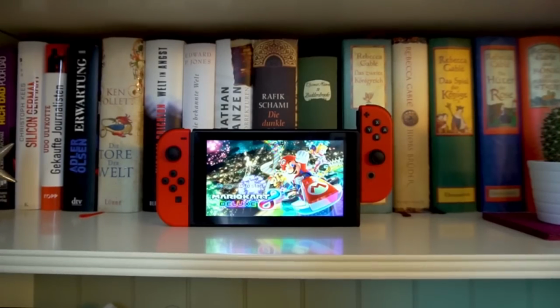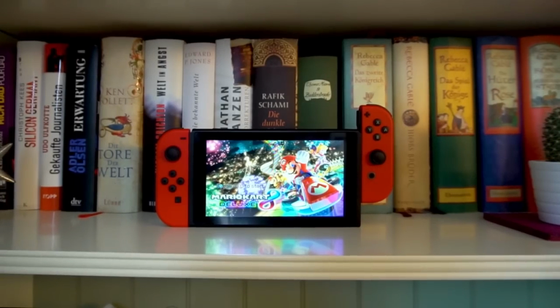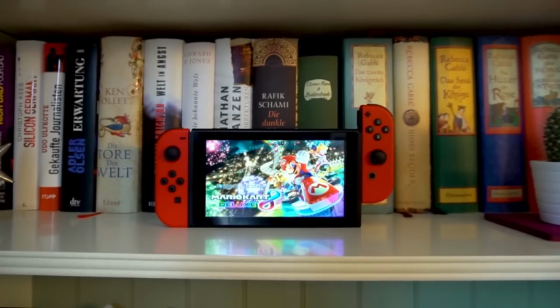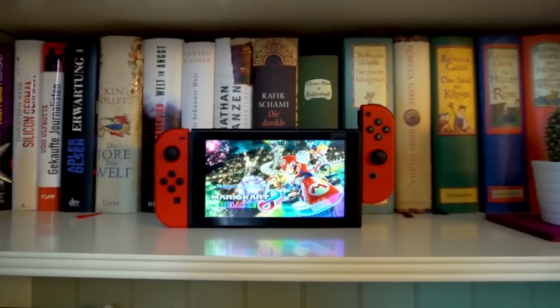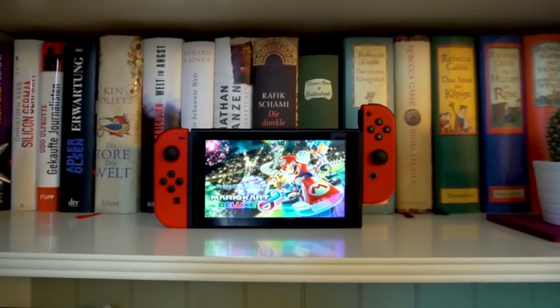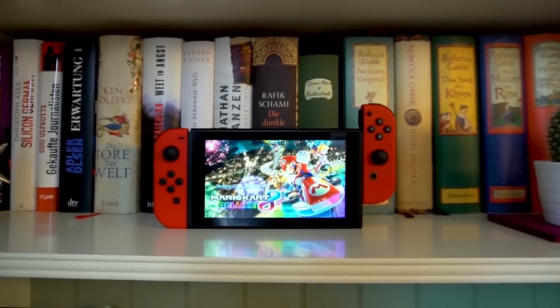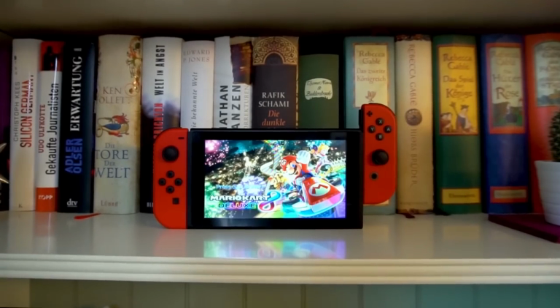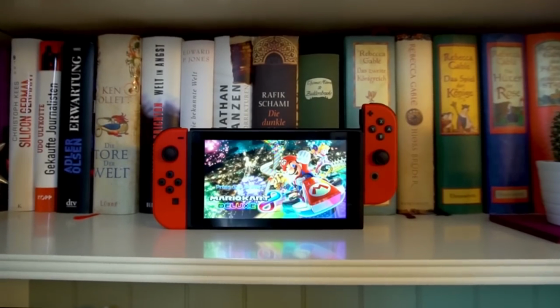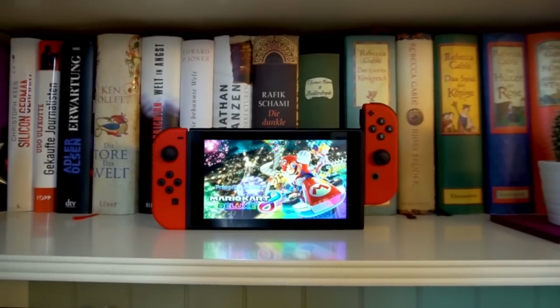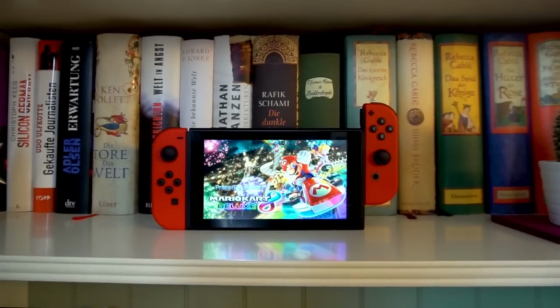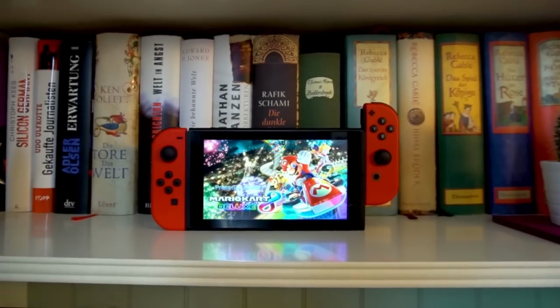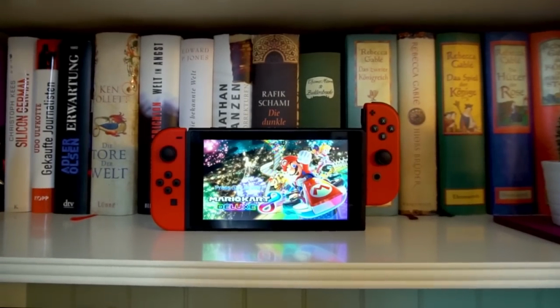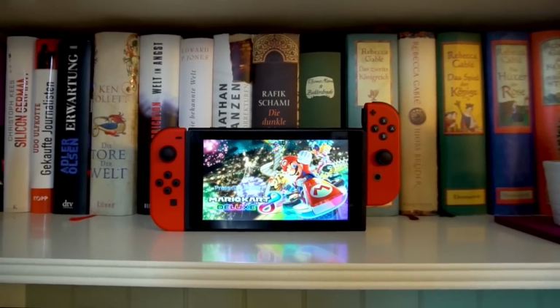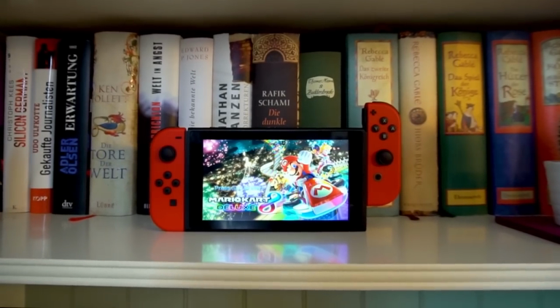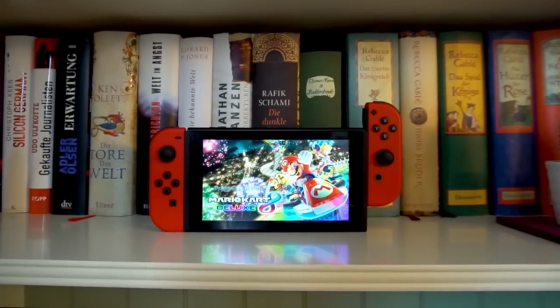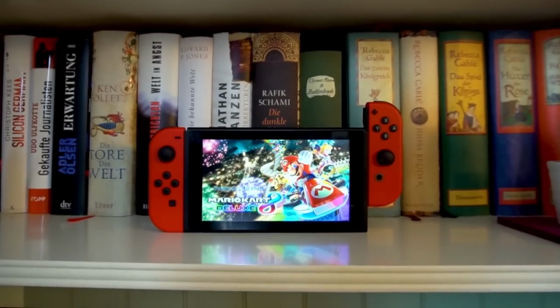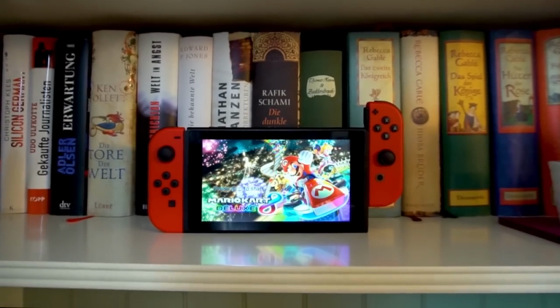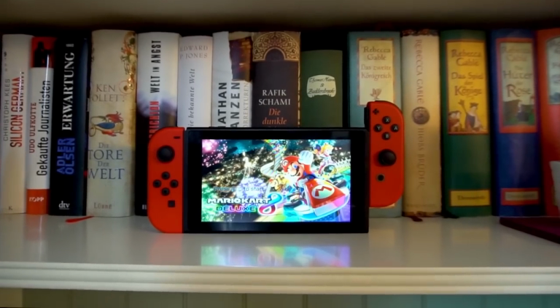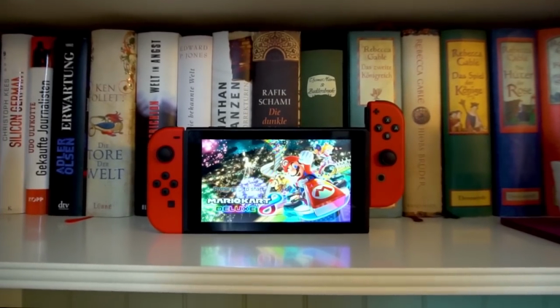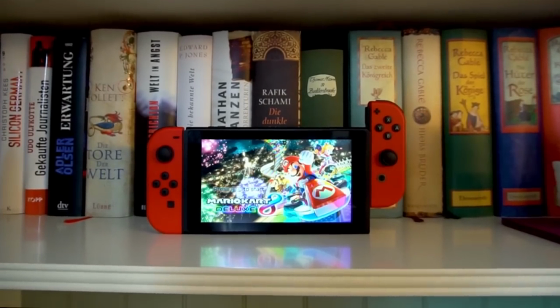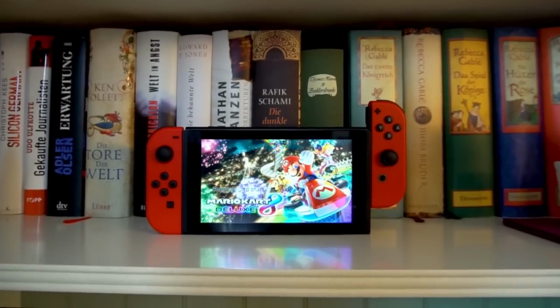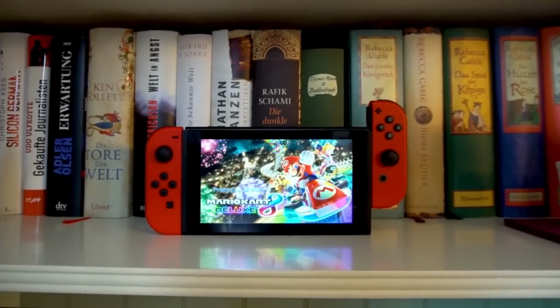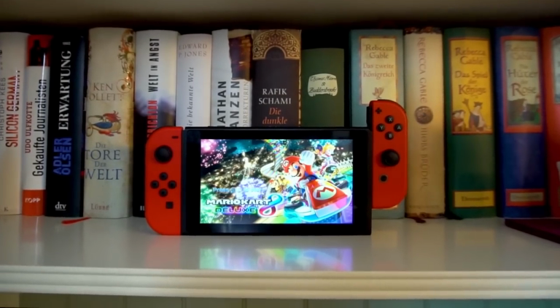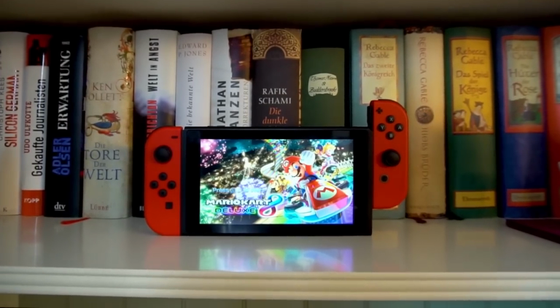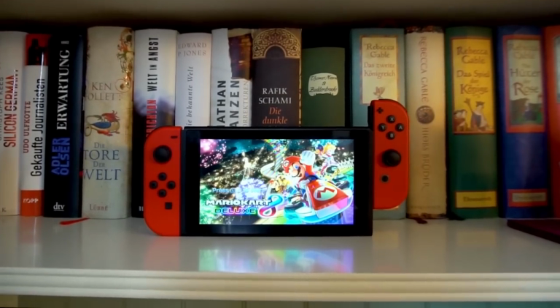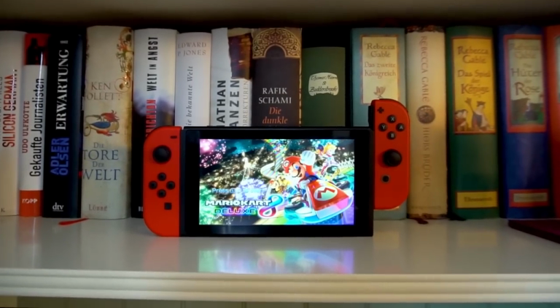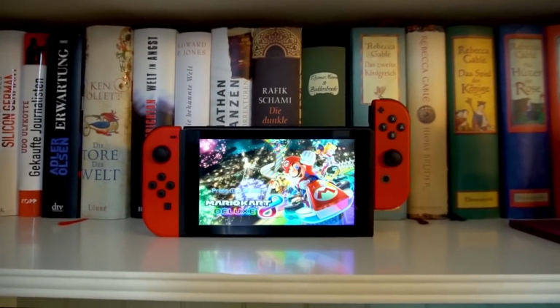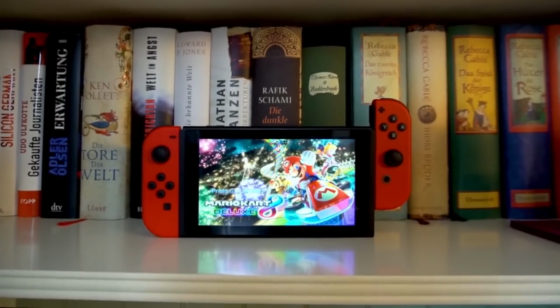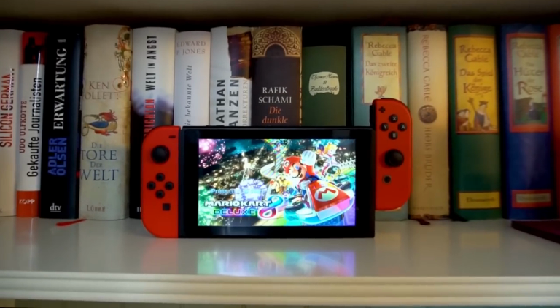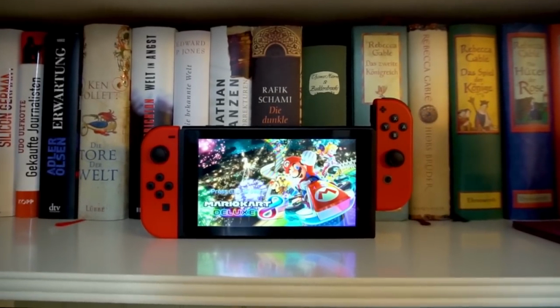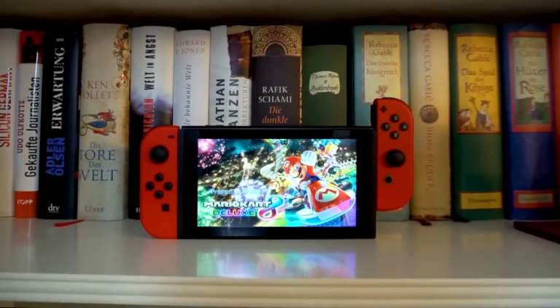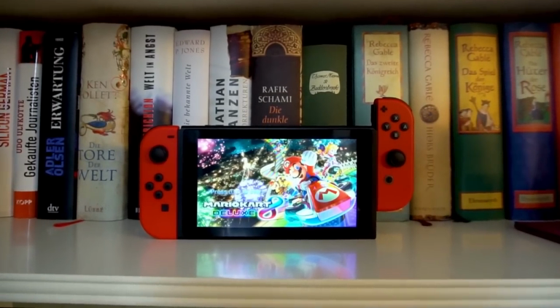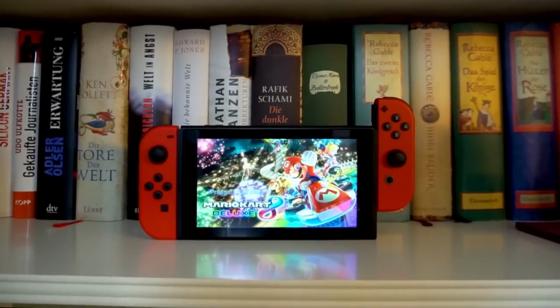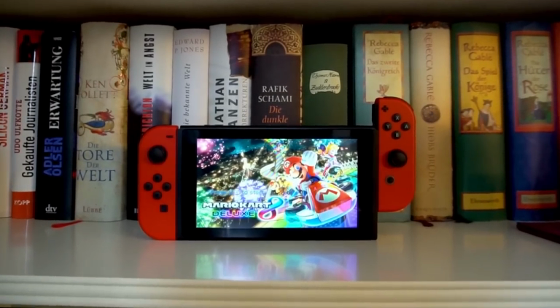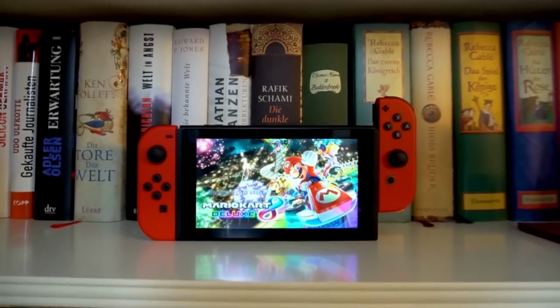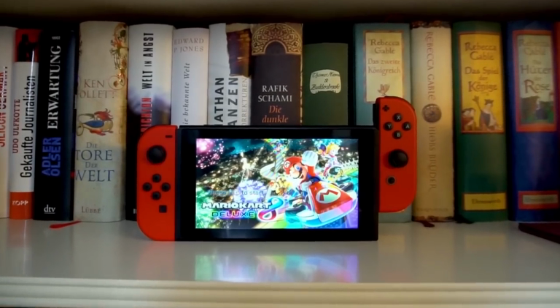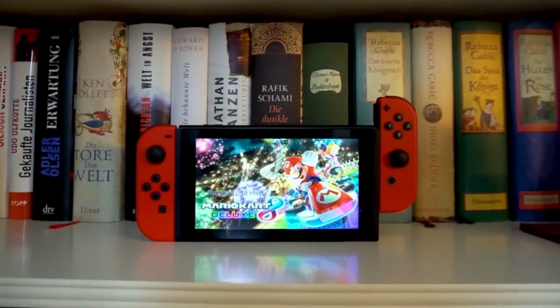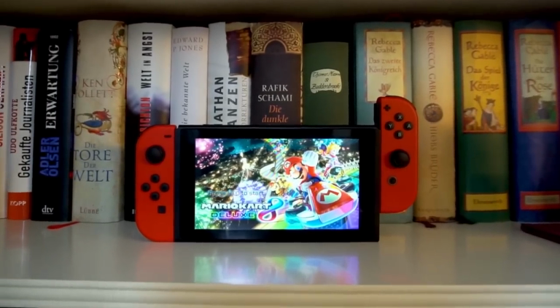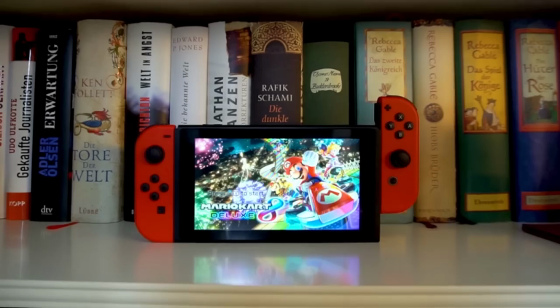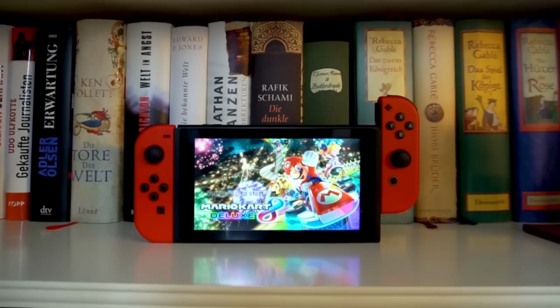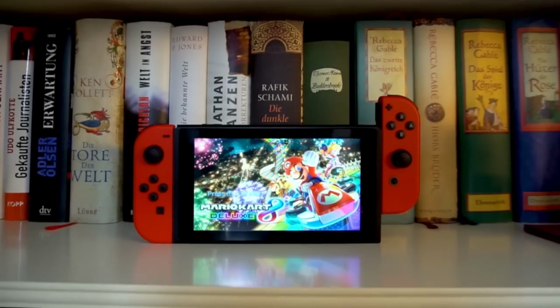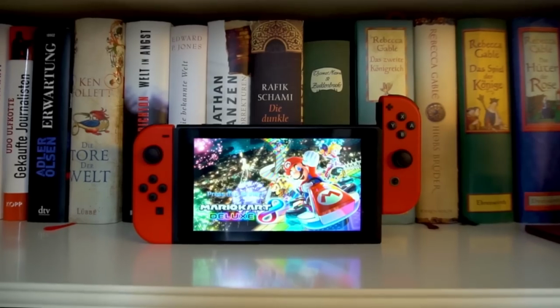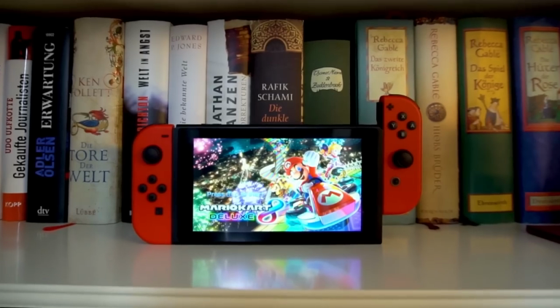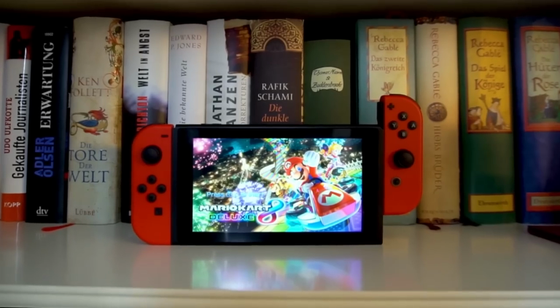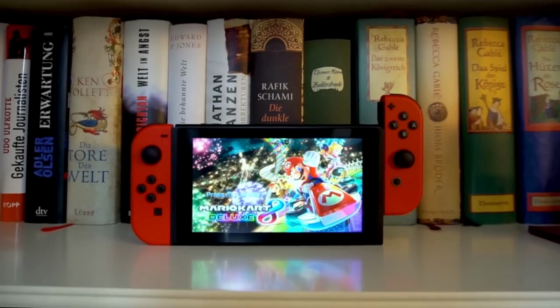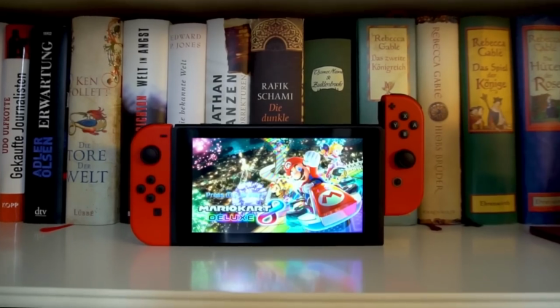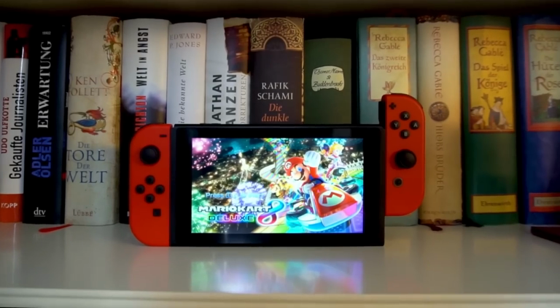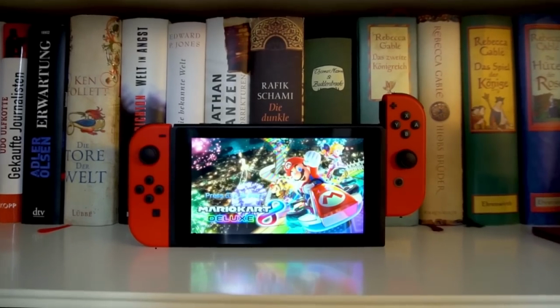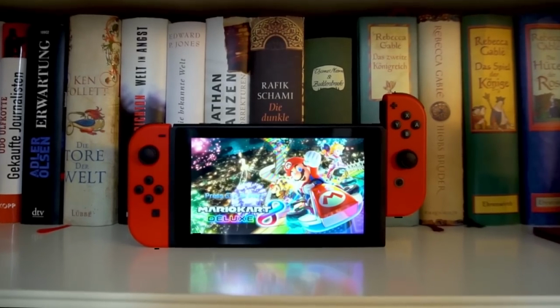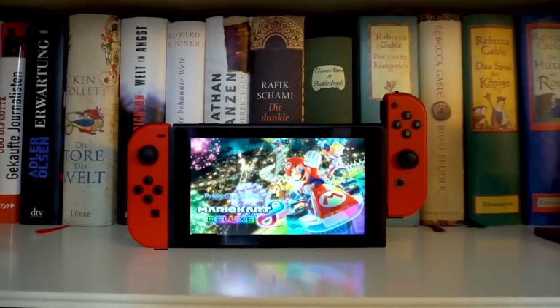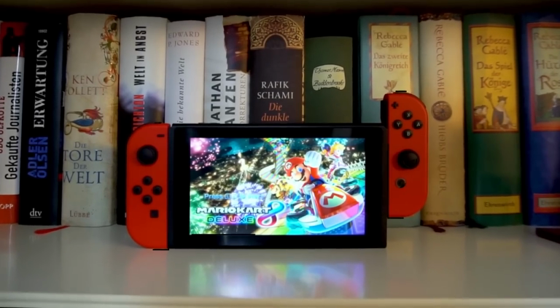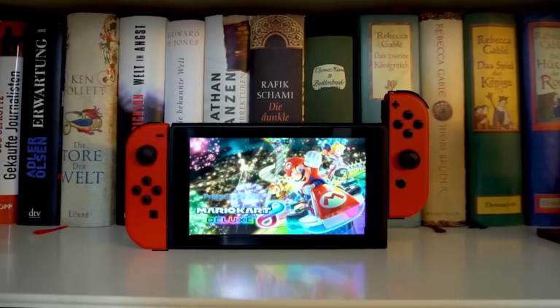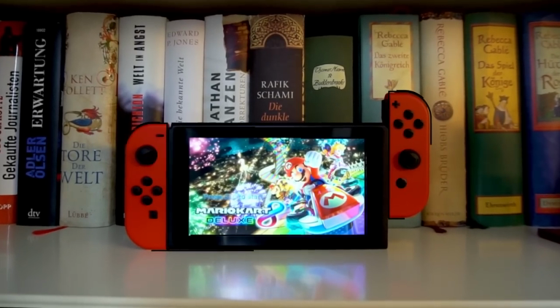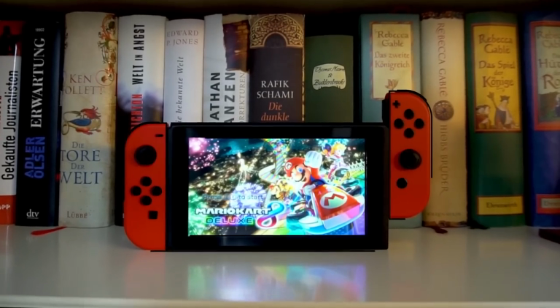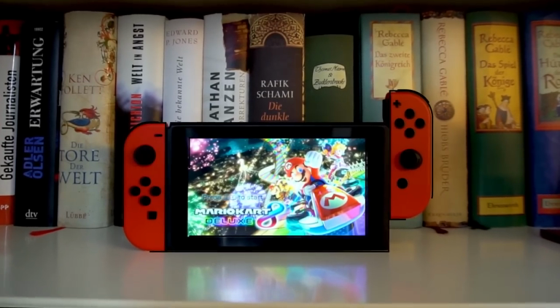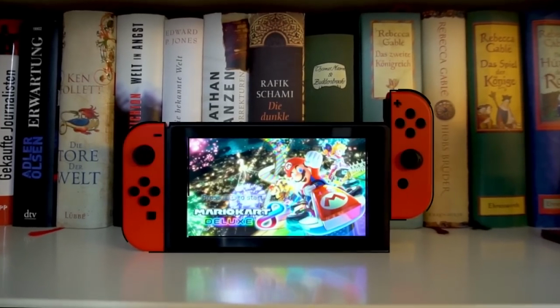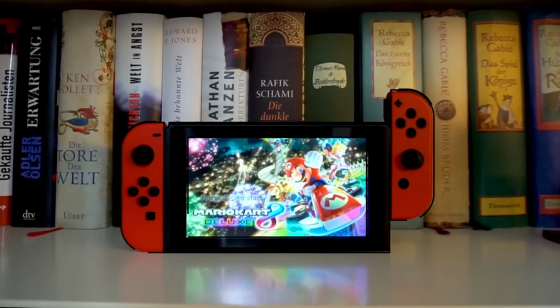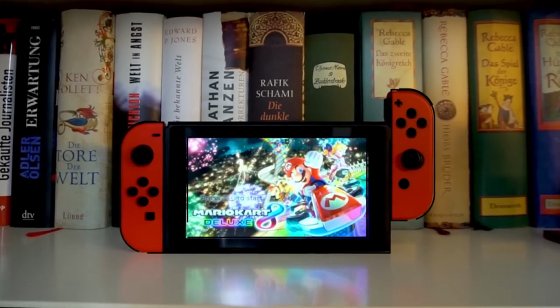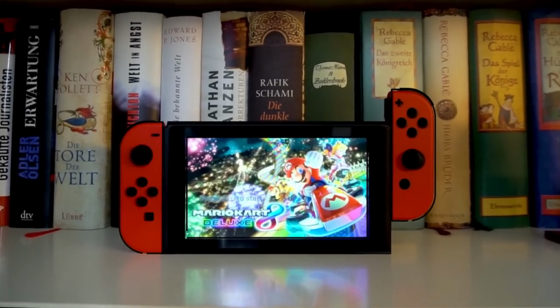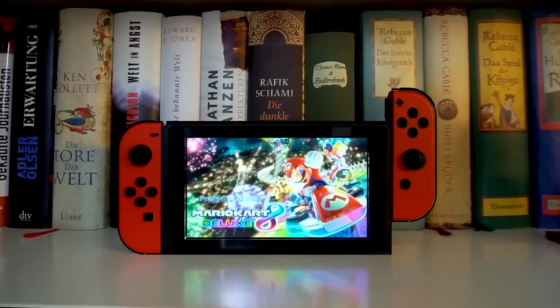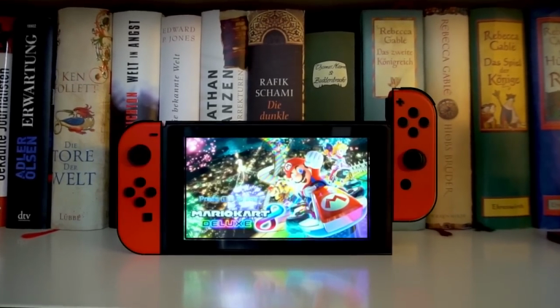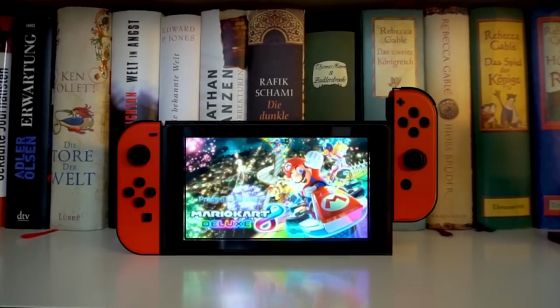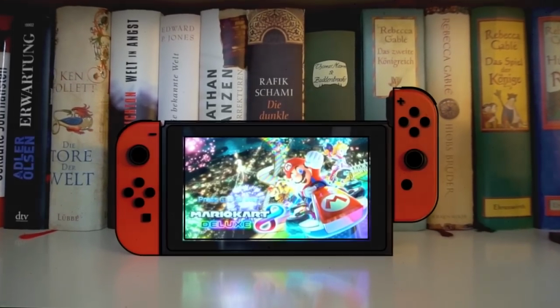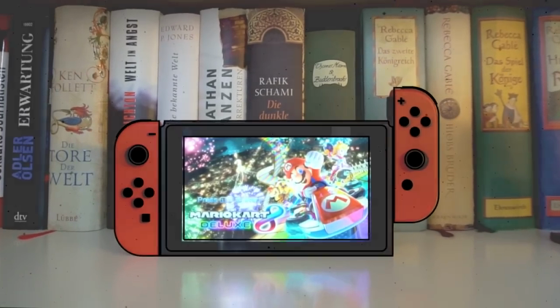Hey, I'm Brianne and this is the Nintendo Switch, a console that is very hyped recently. But why, and should you pick one up in 2018?